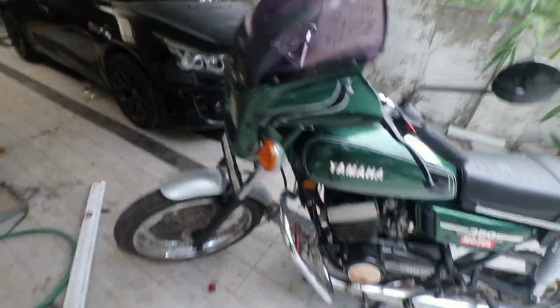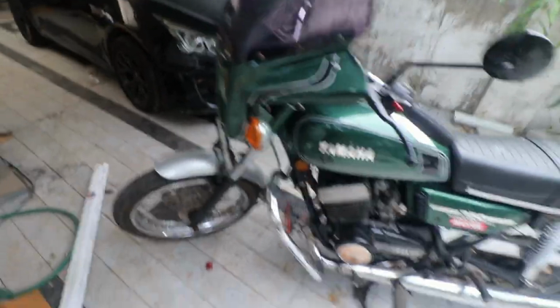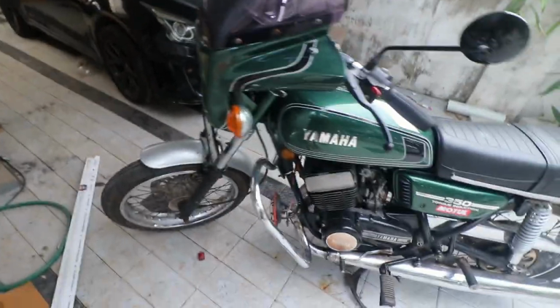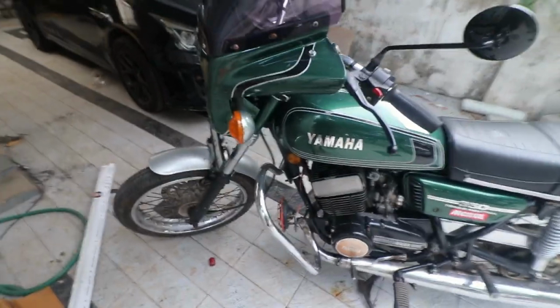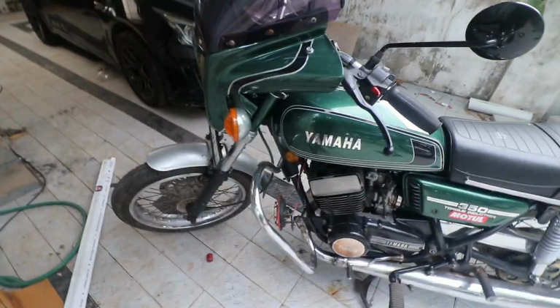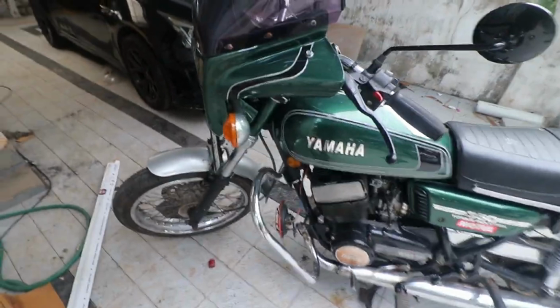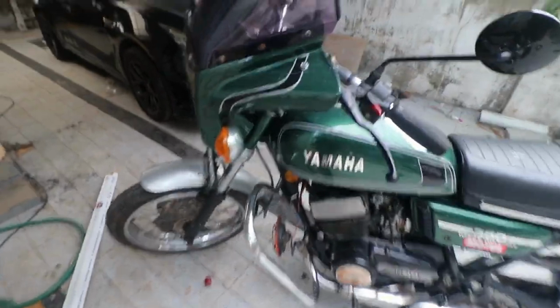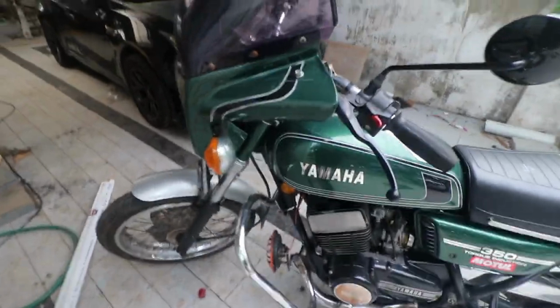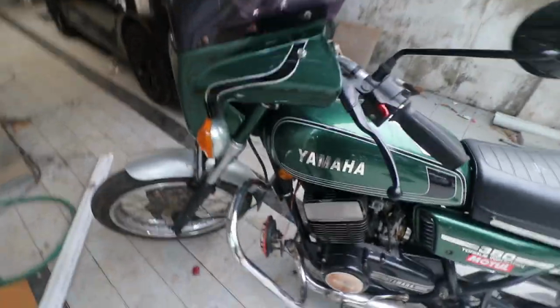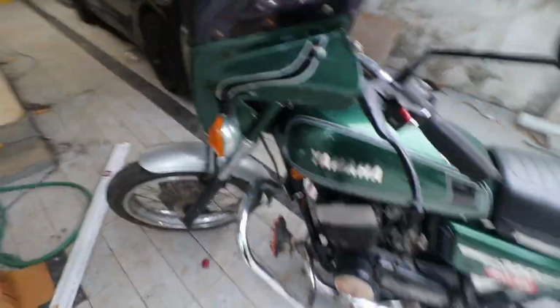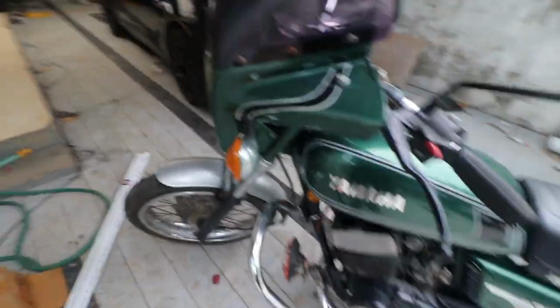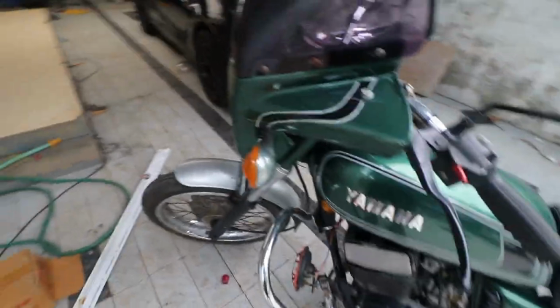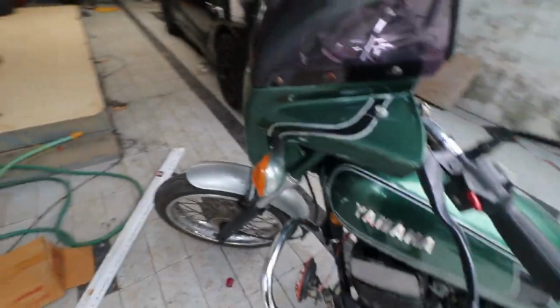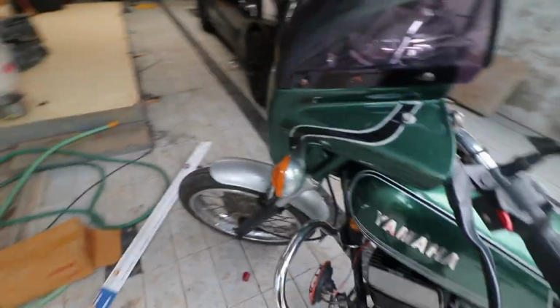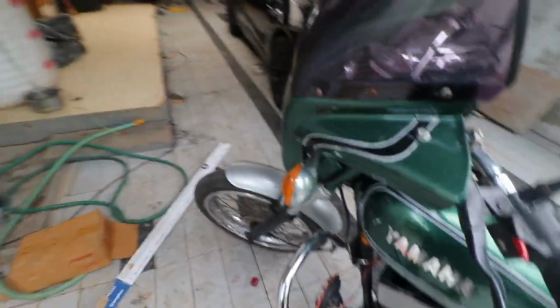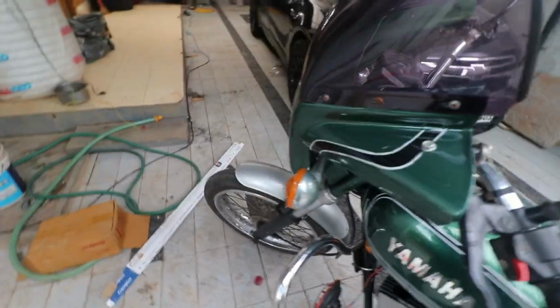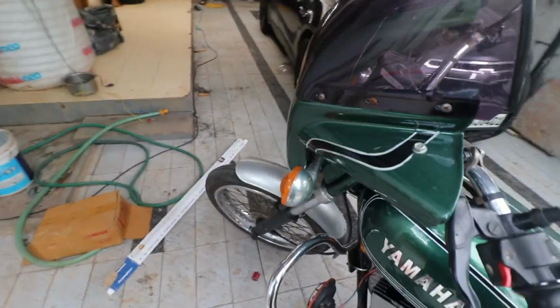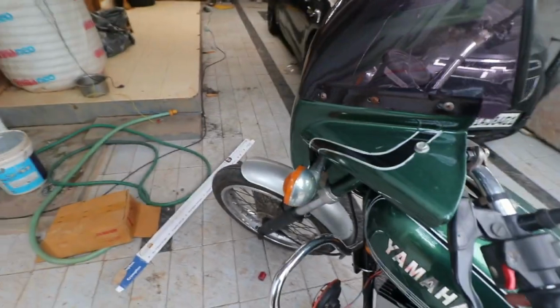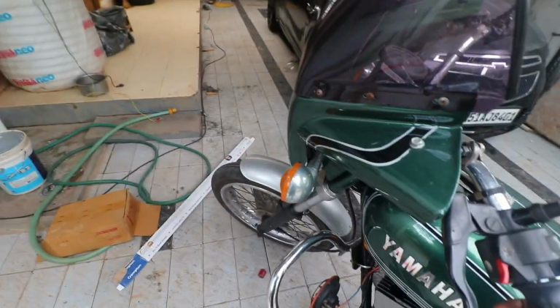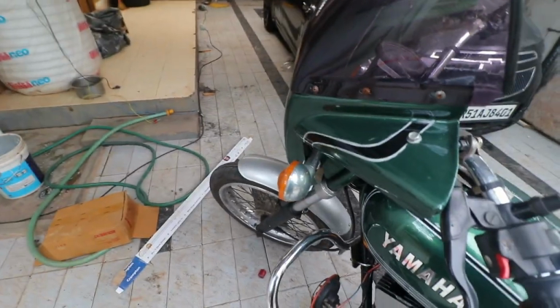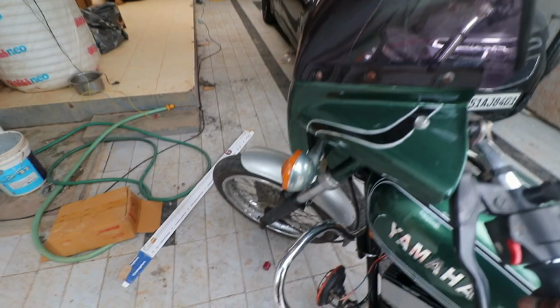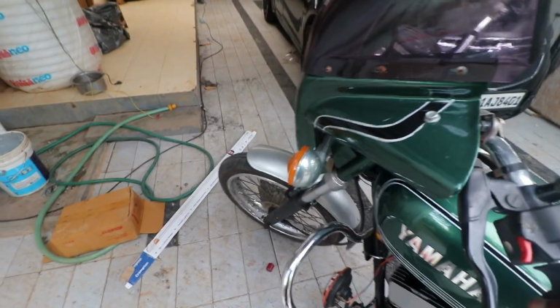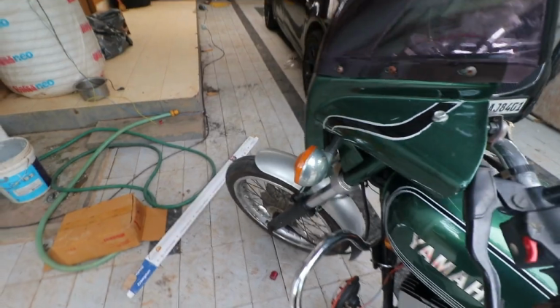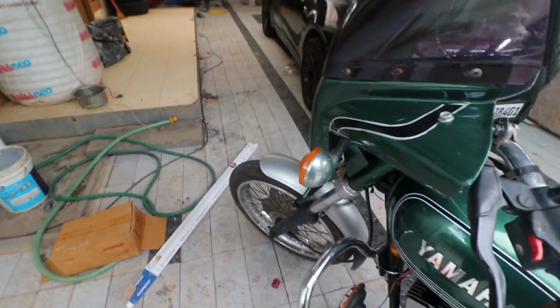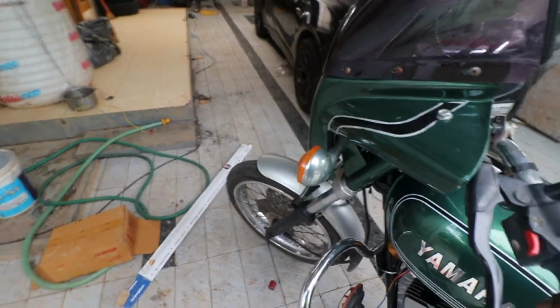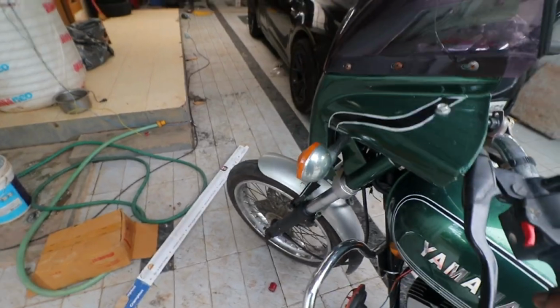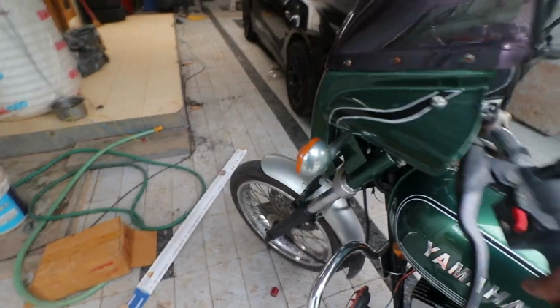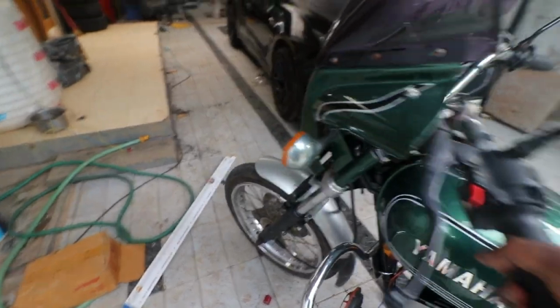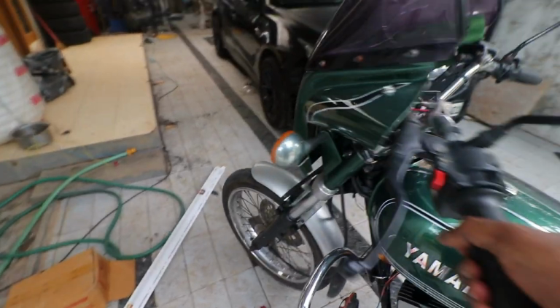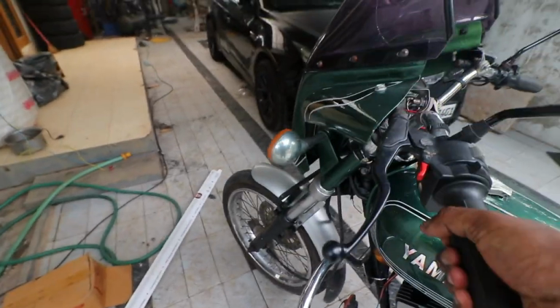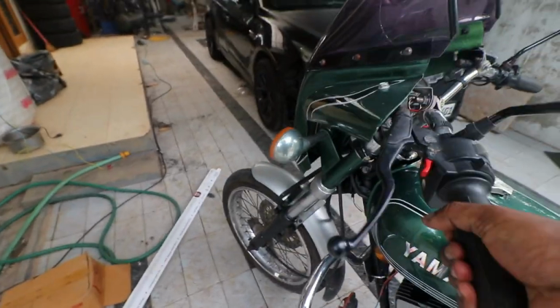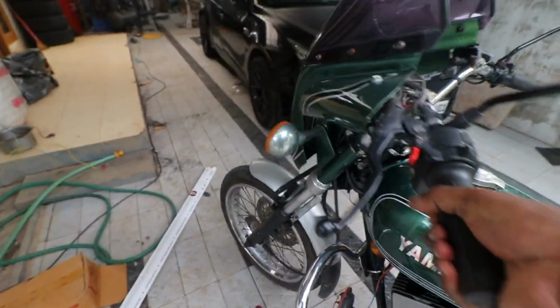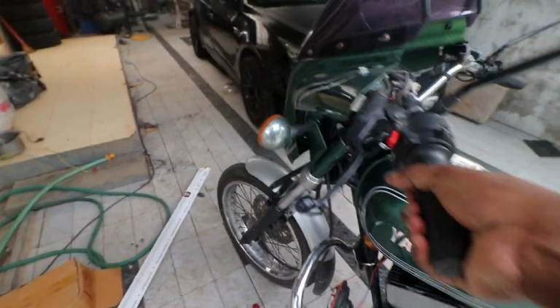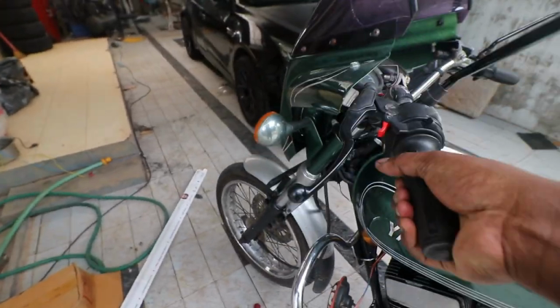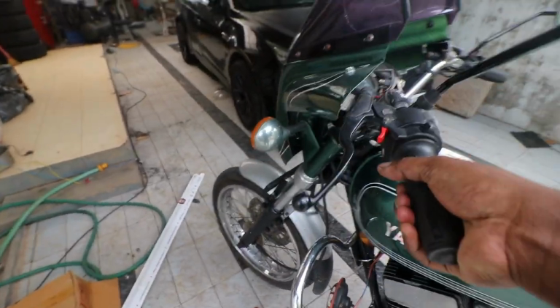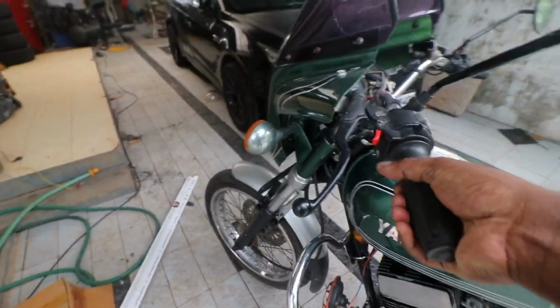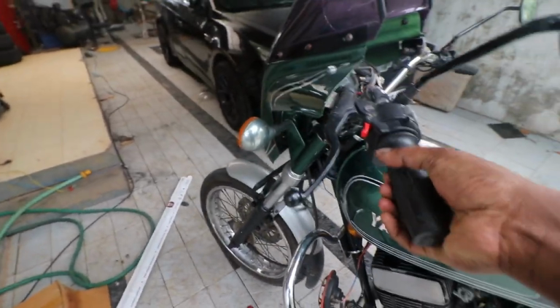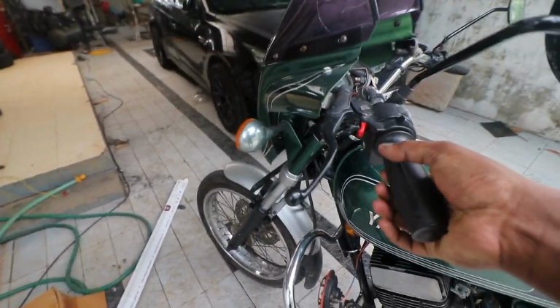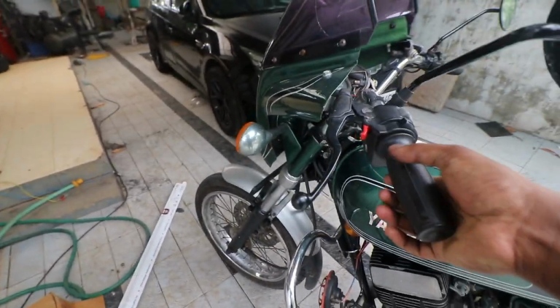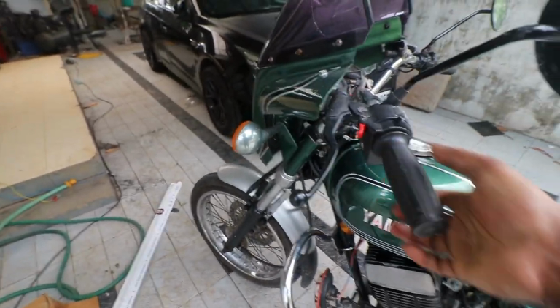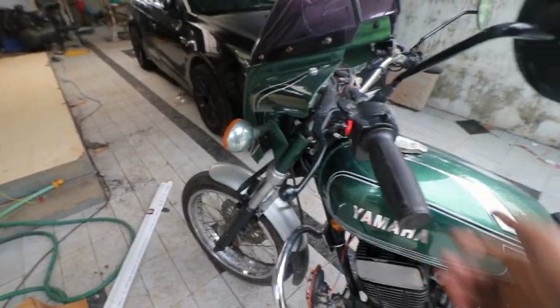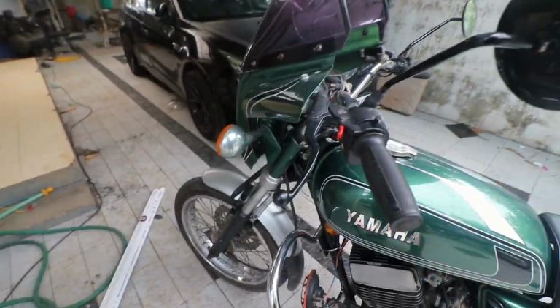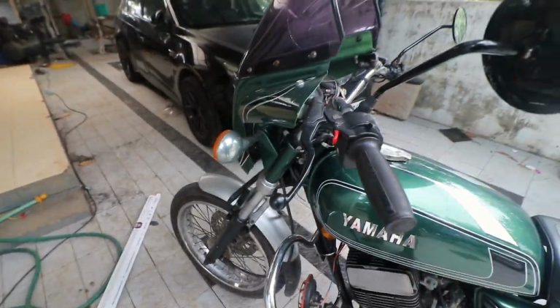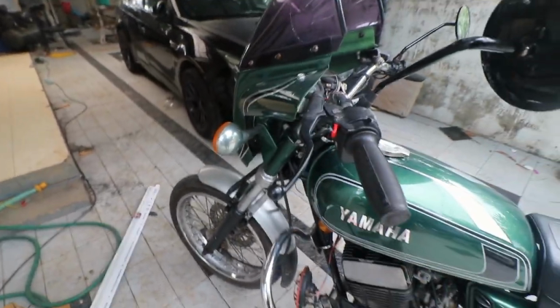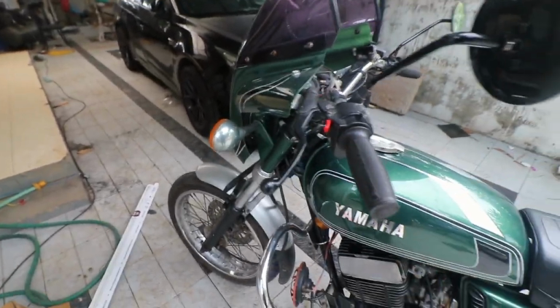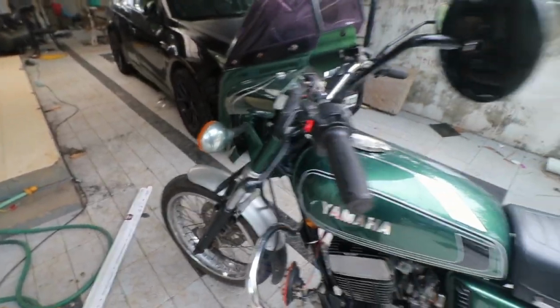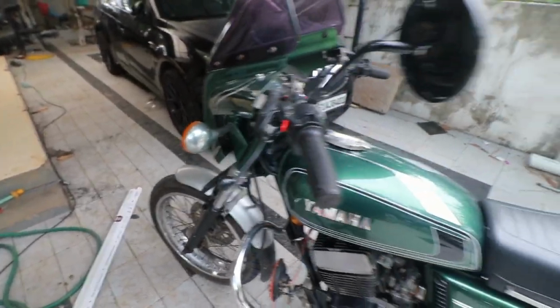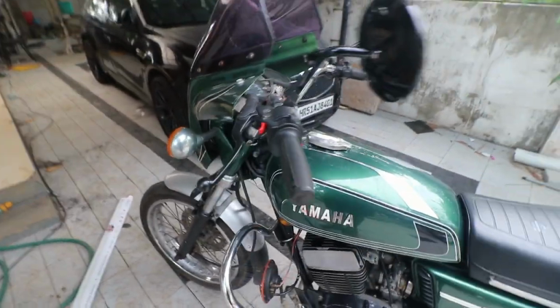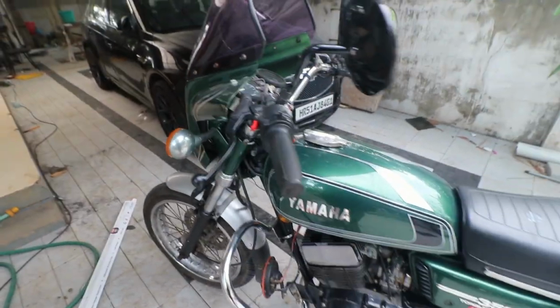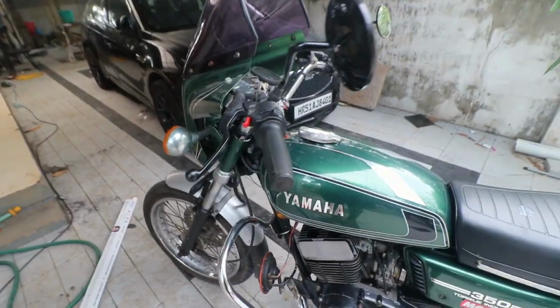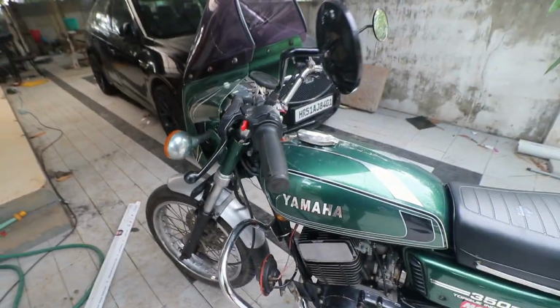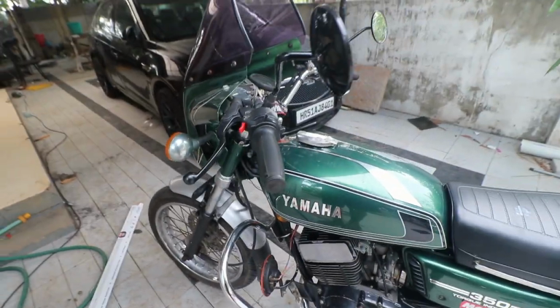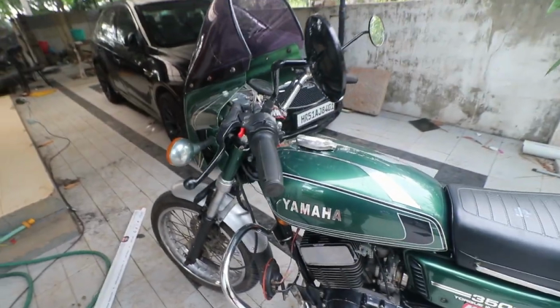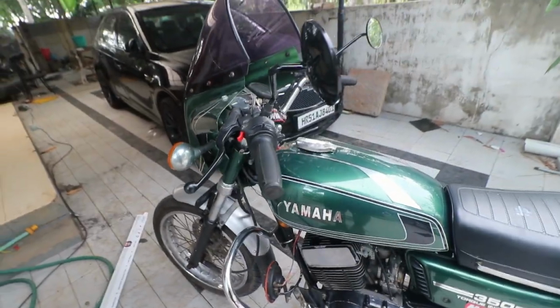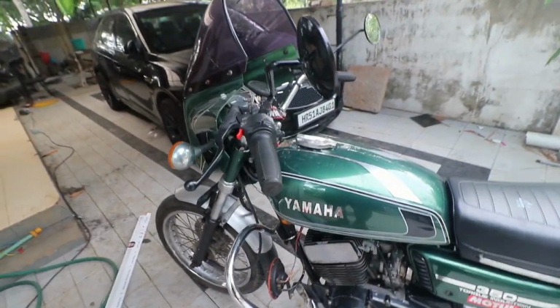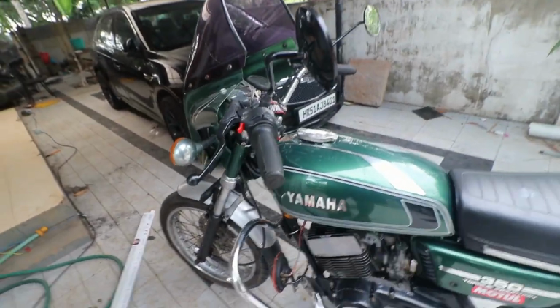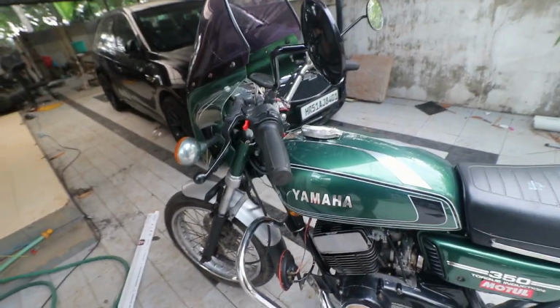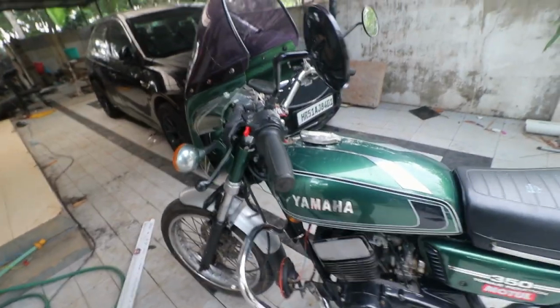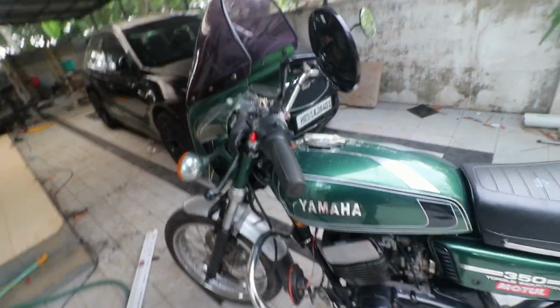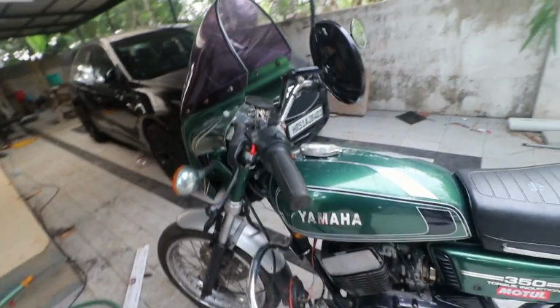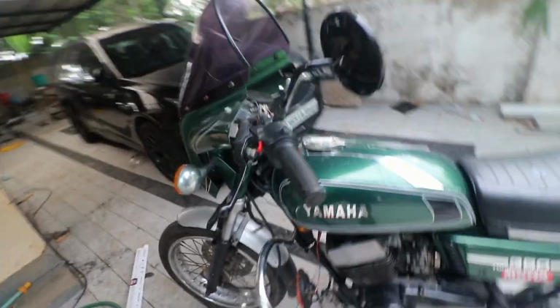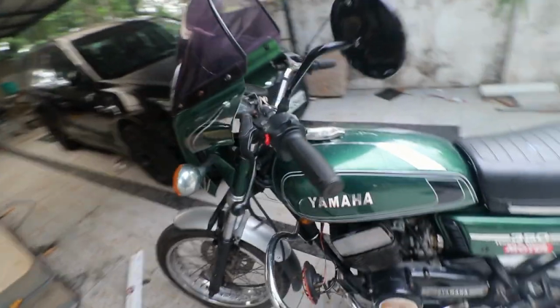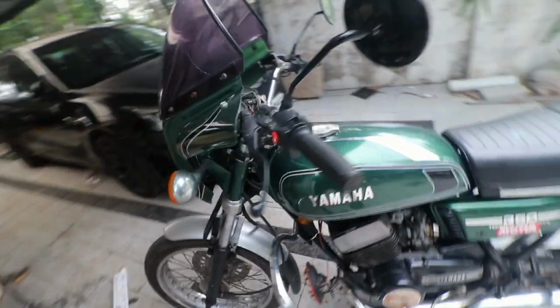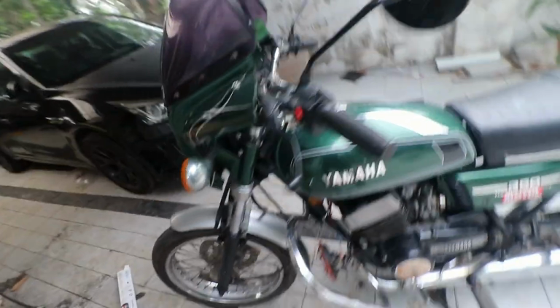Today's video is about what to look for while buying an RD350. We'll start up front.